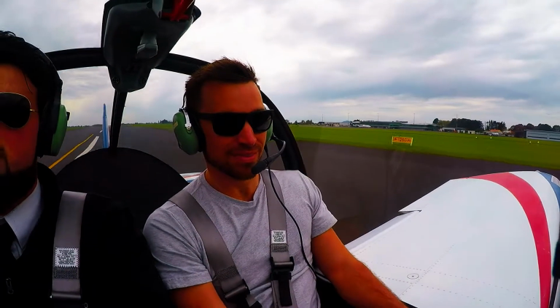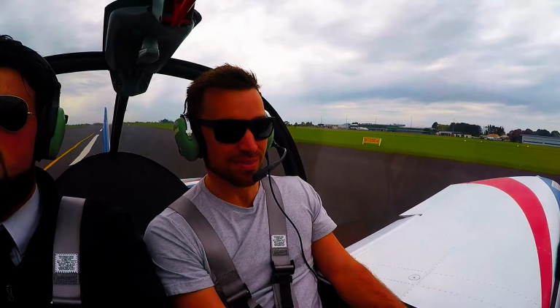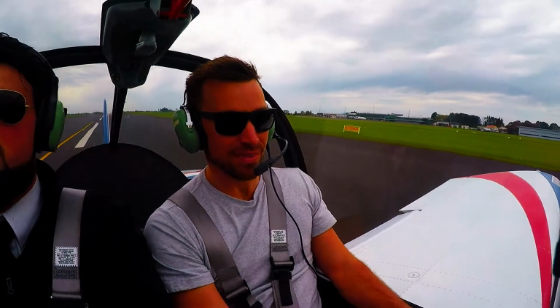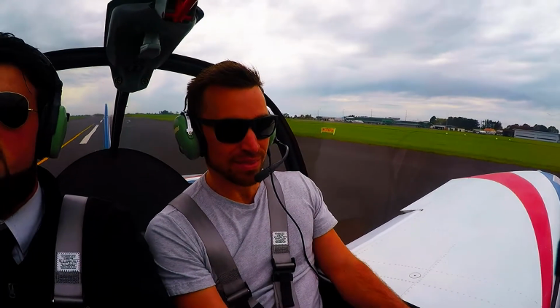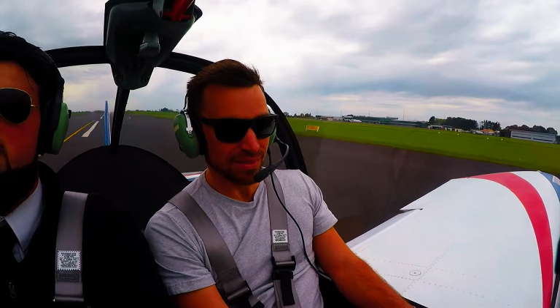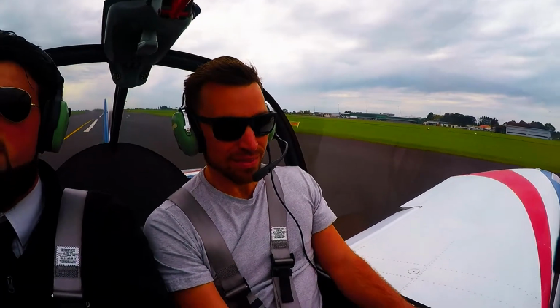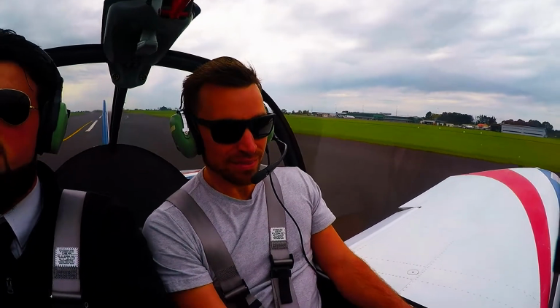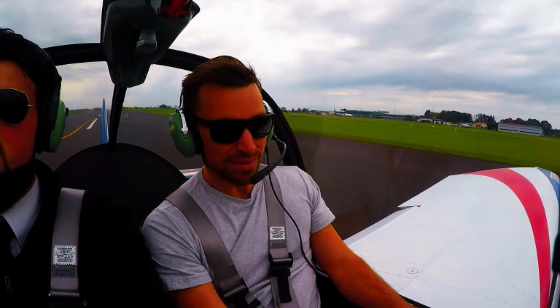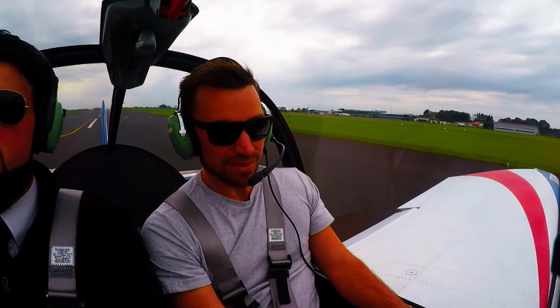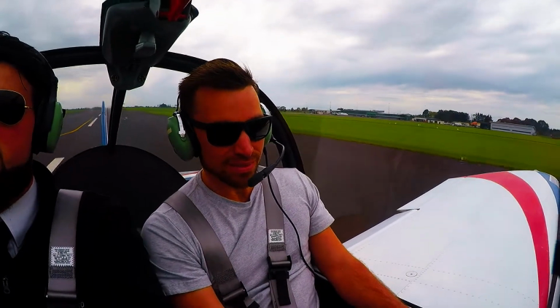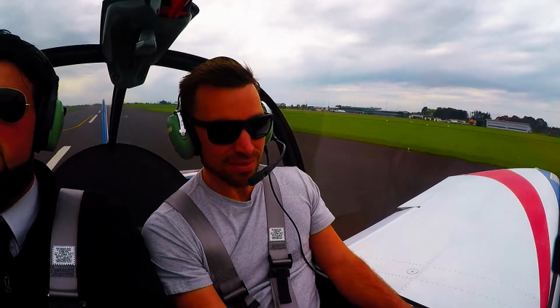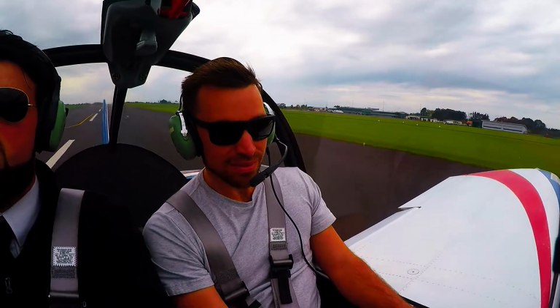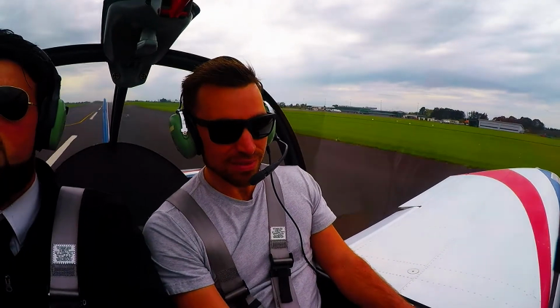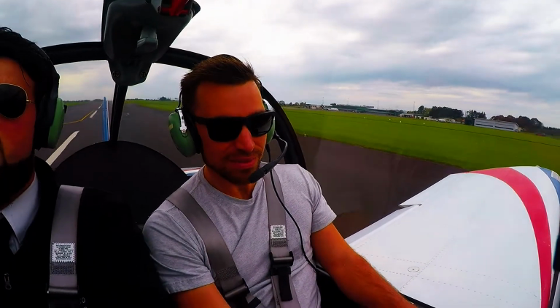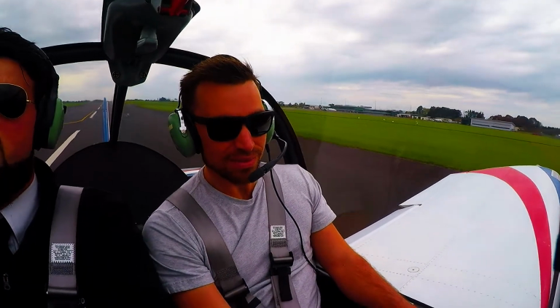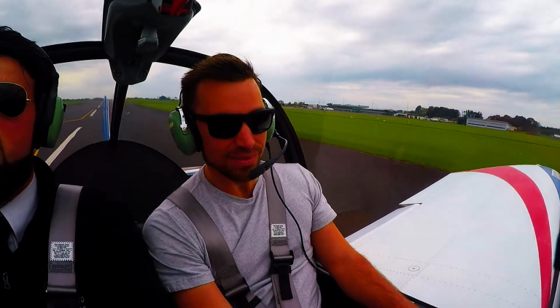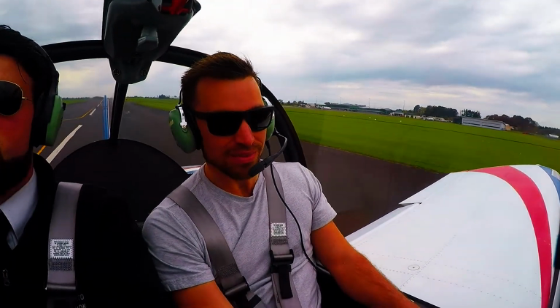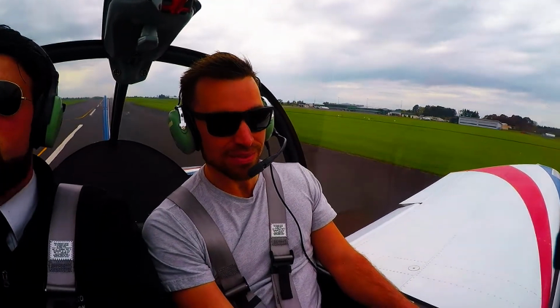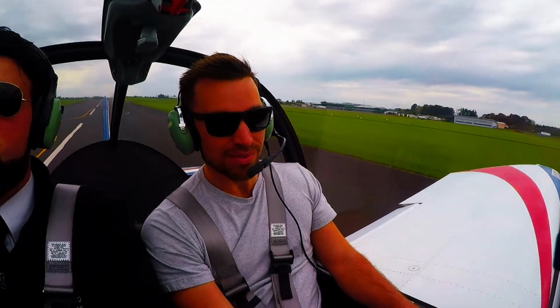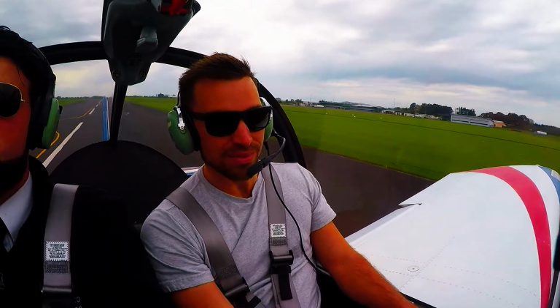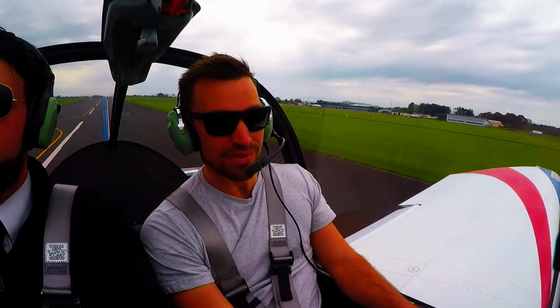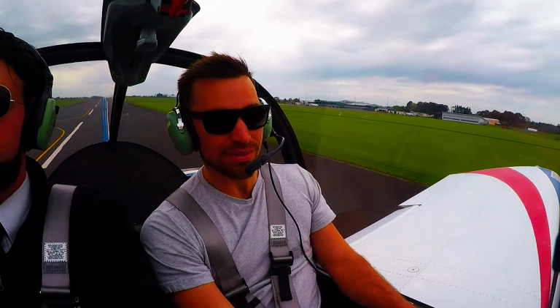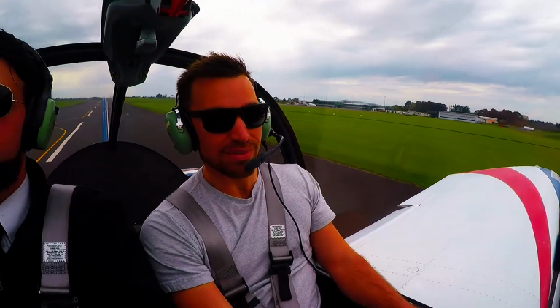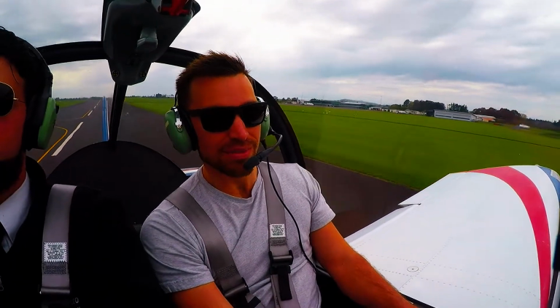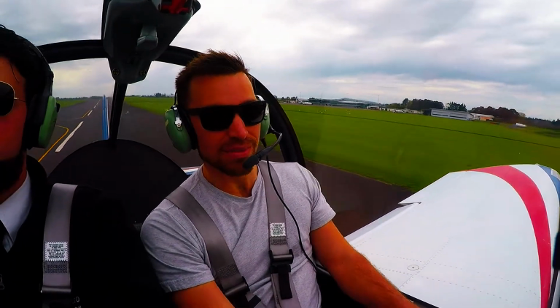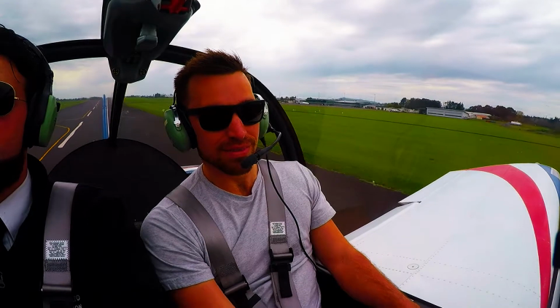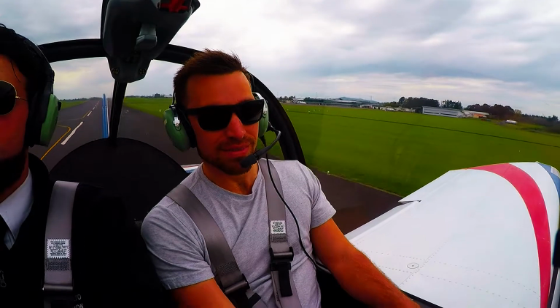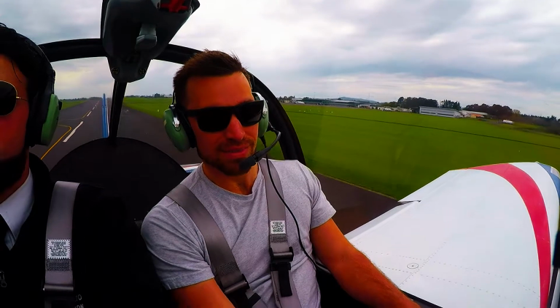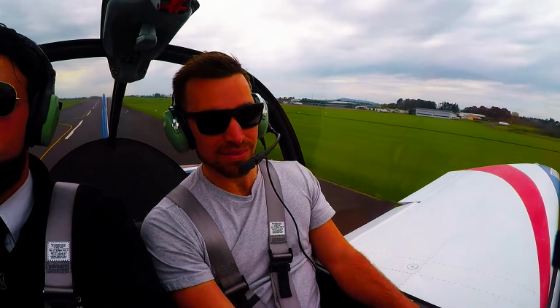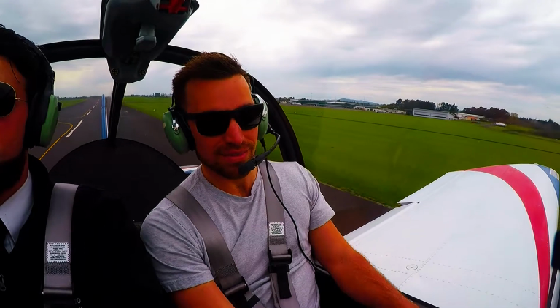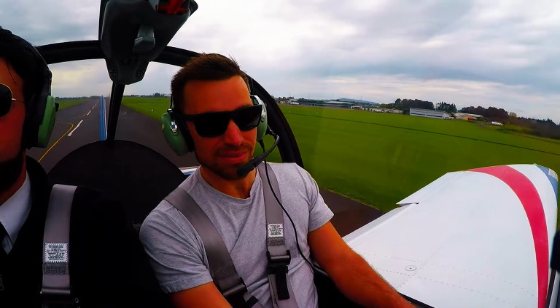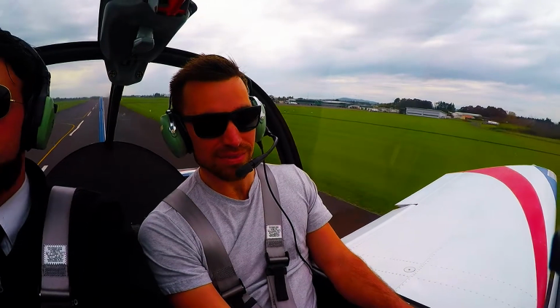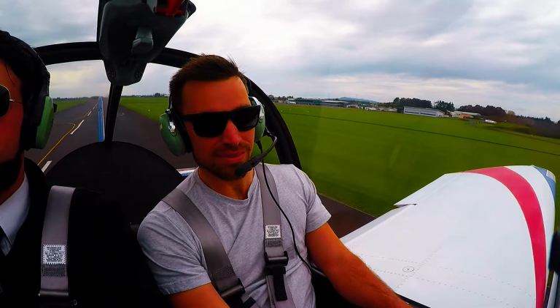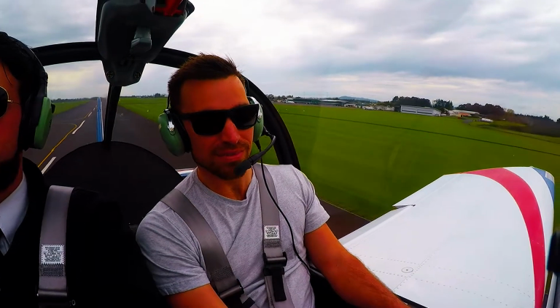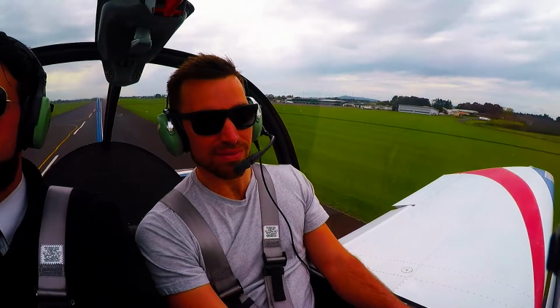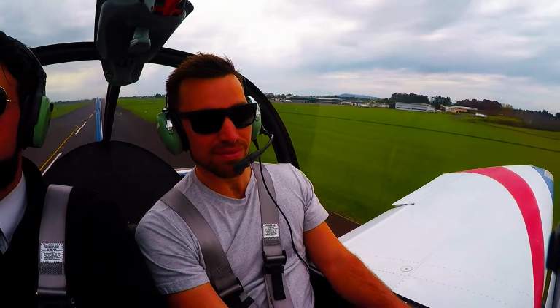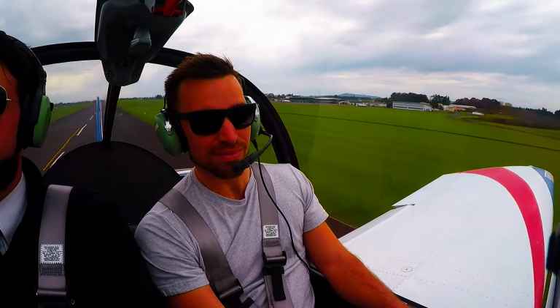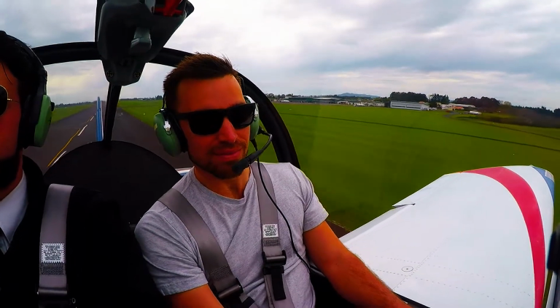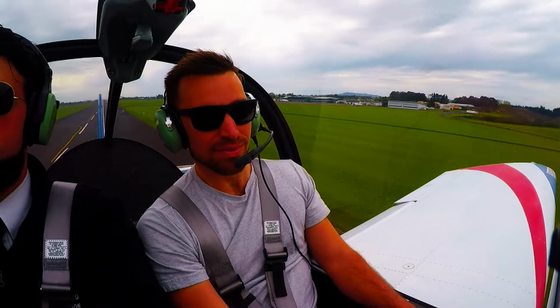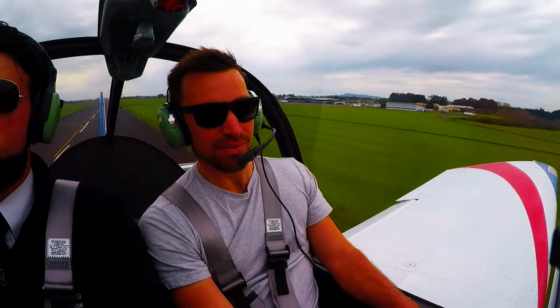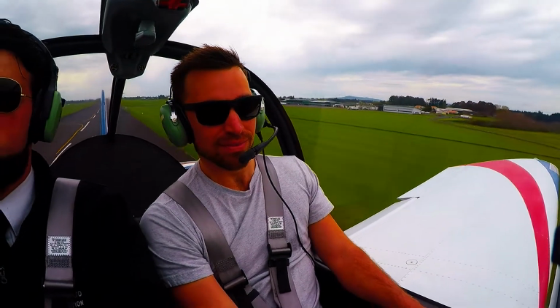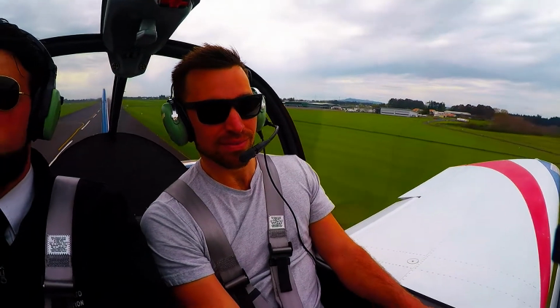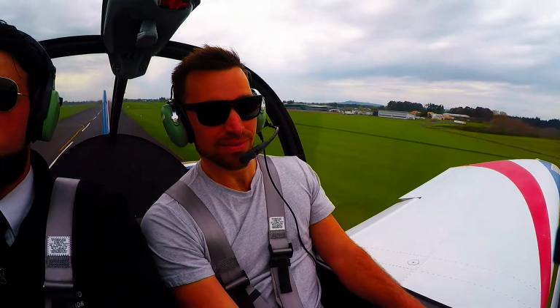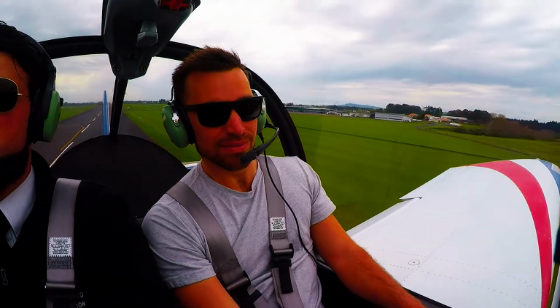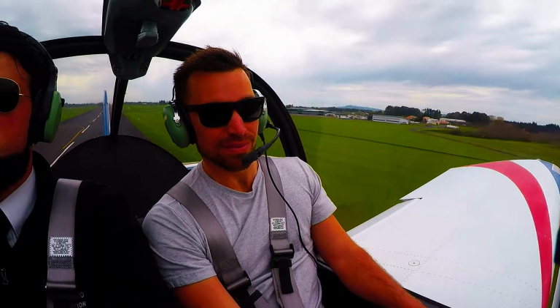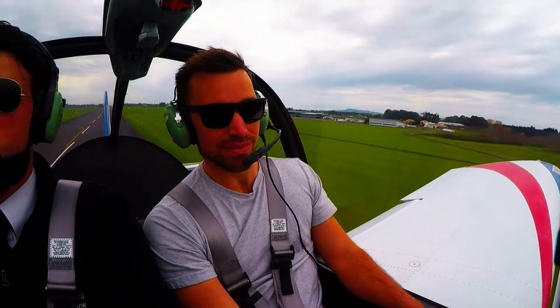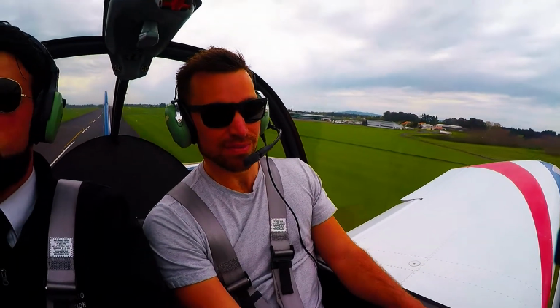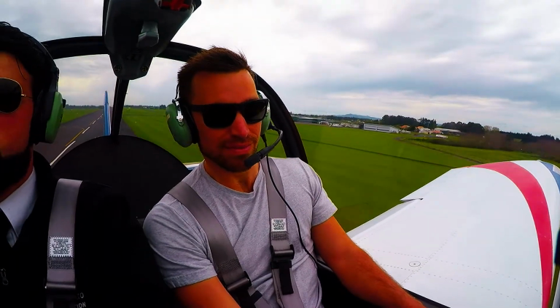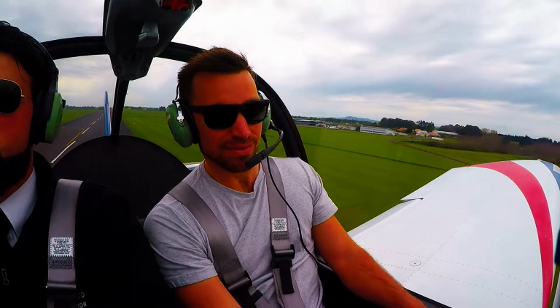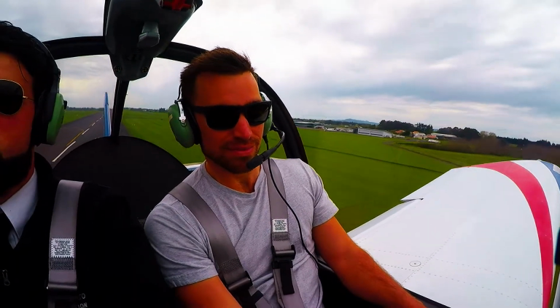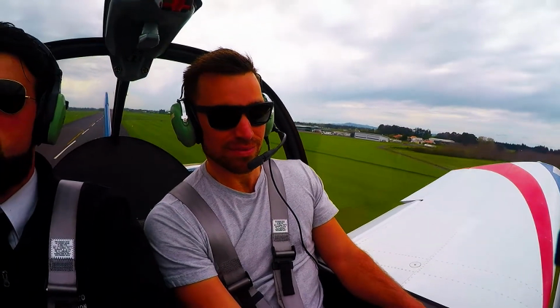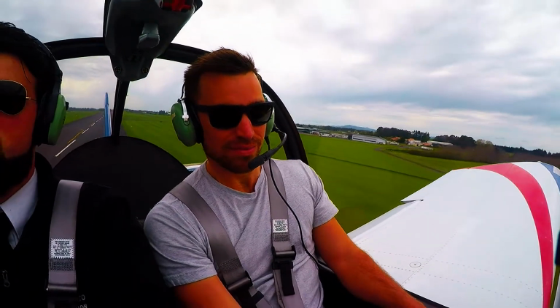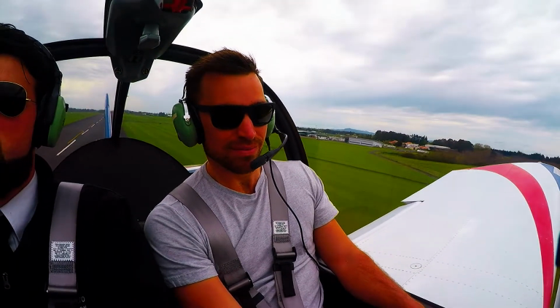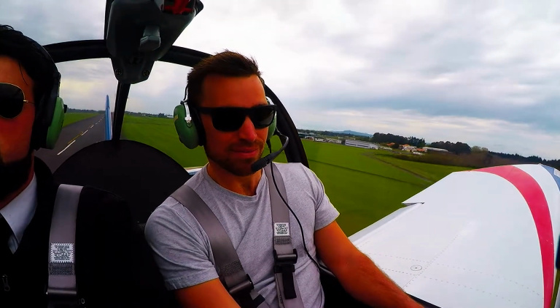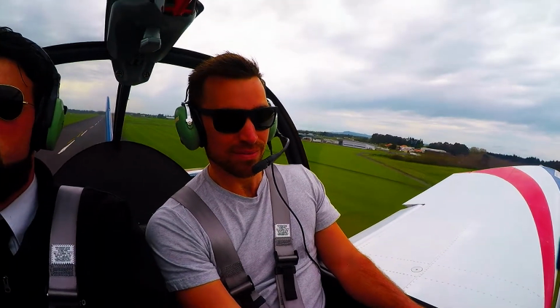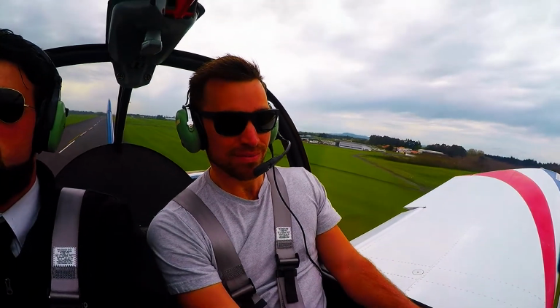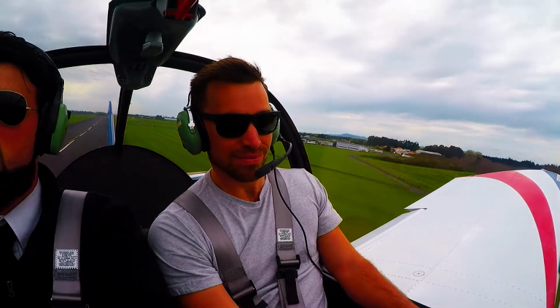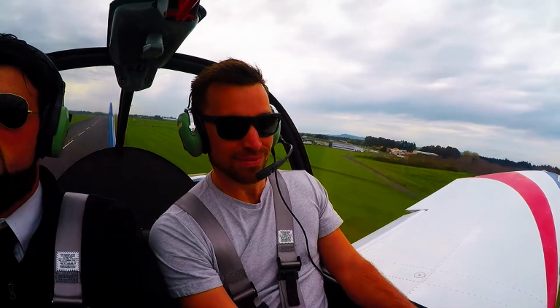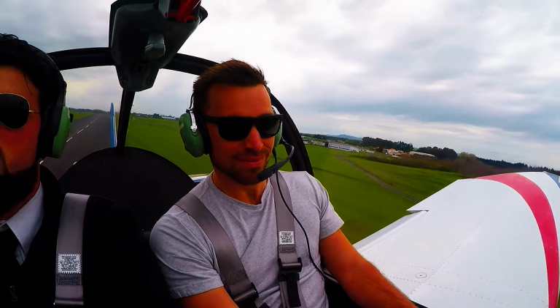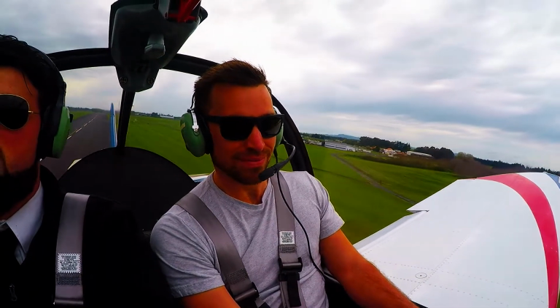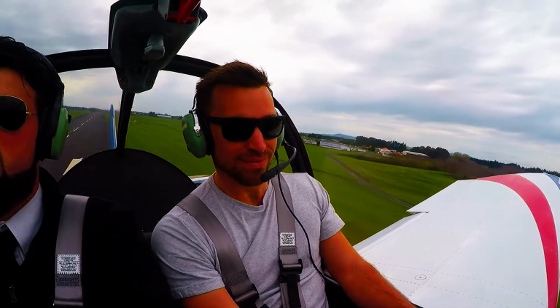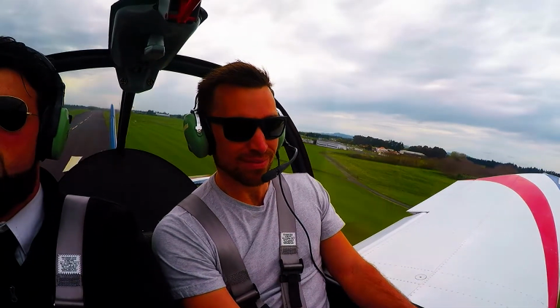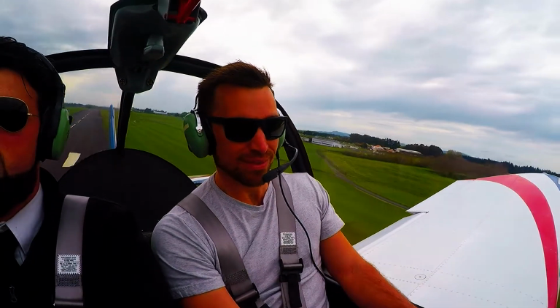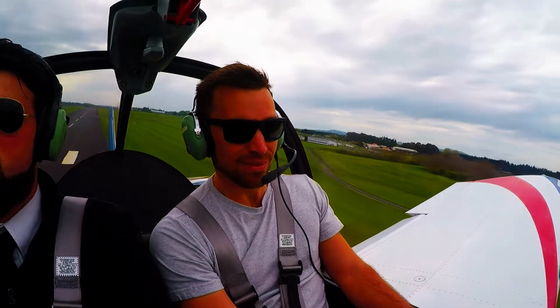There we go, the aircraft is flying, and just sit the nose on the mountain in the distance. ZDAC departing runway 18L, clear touch and go.